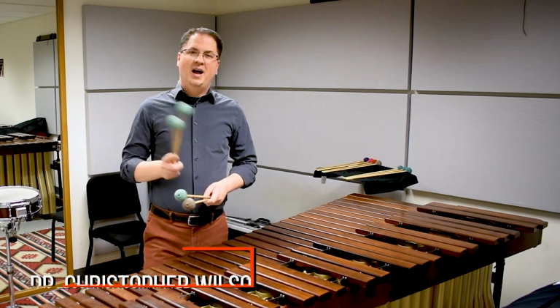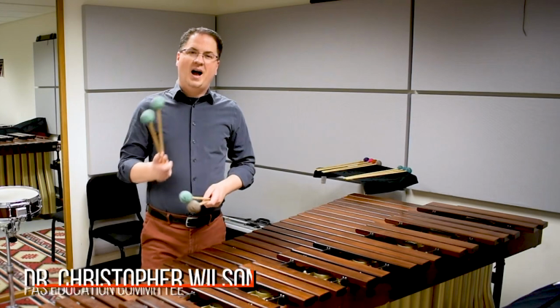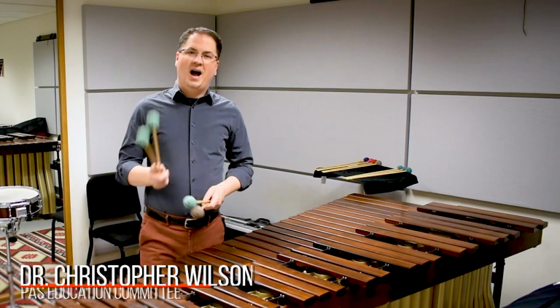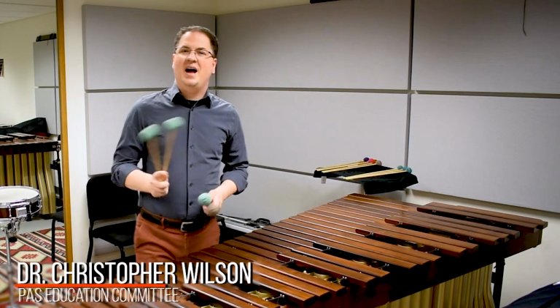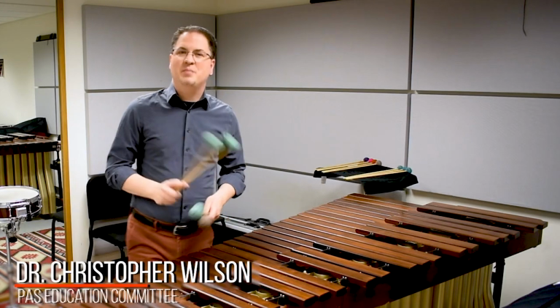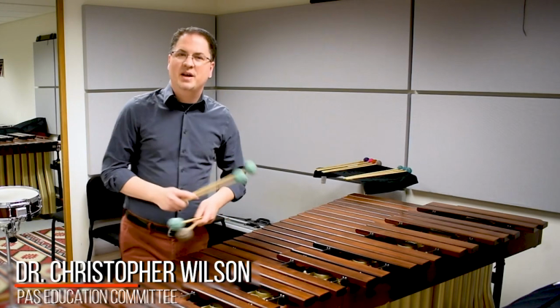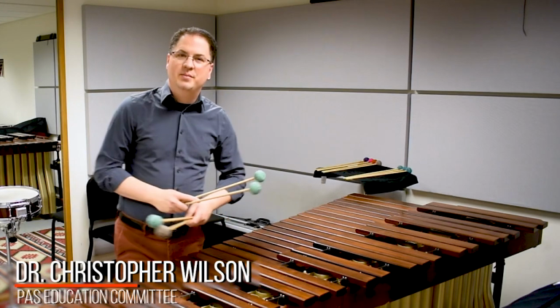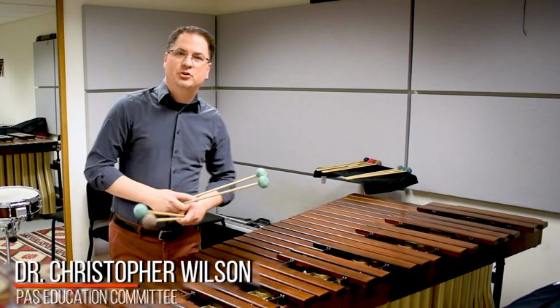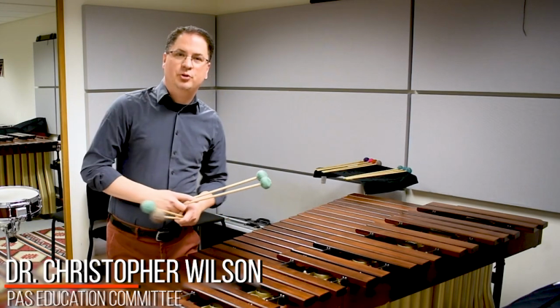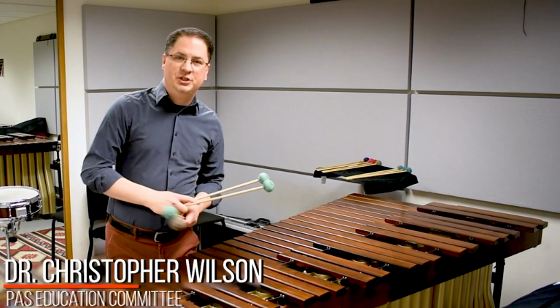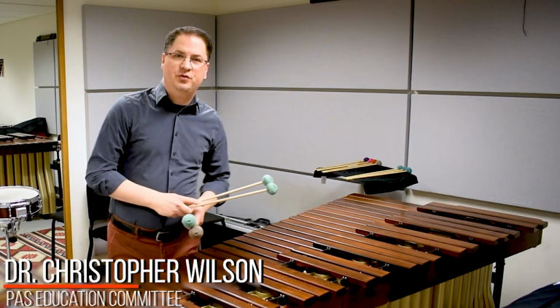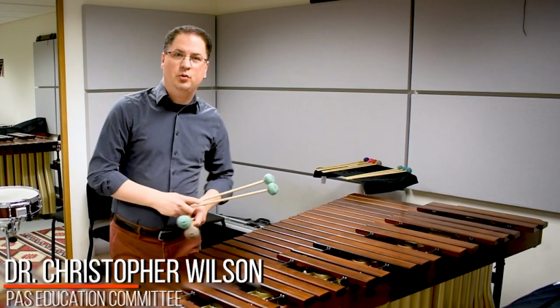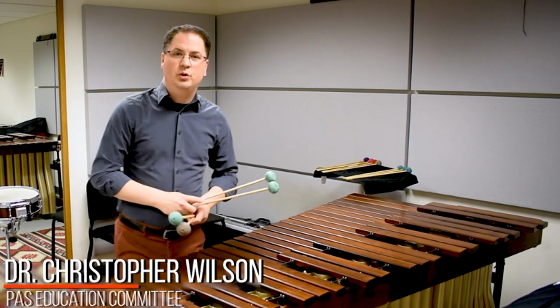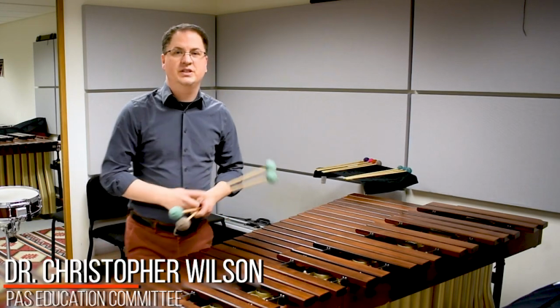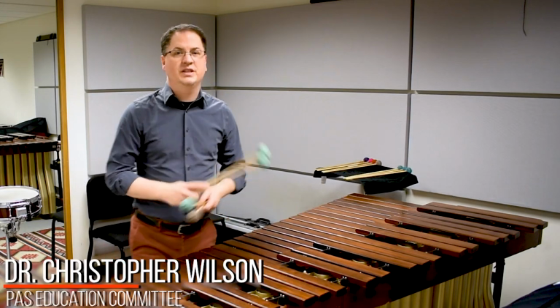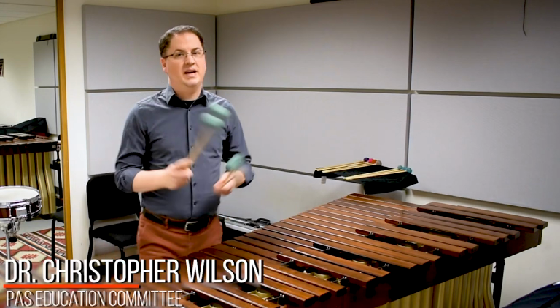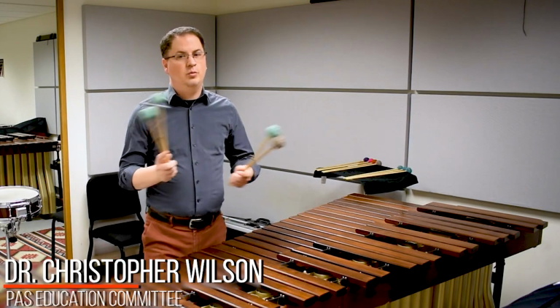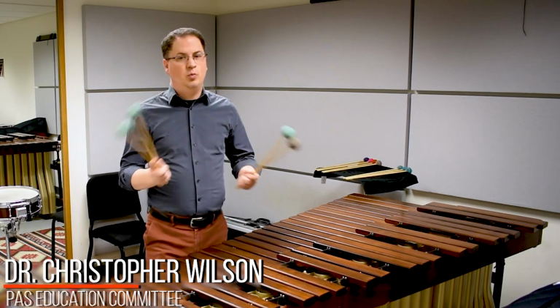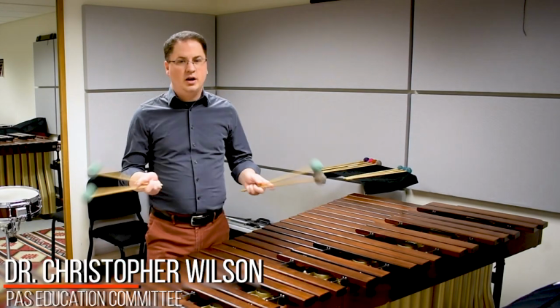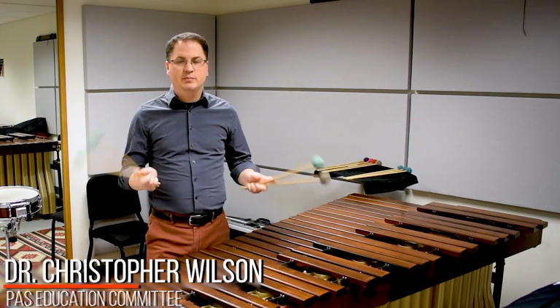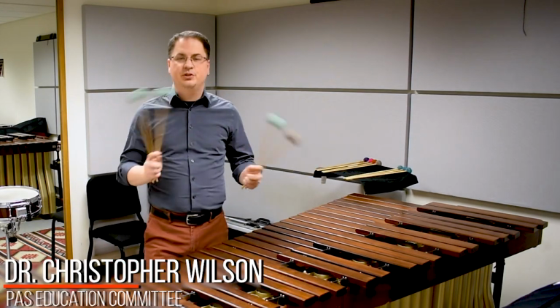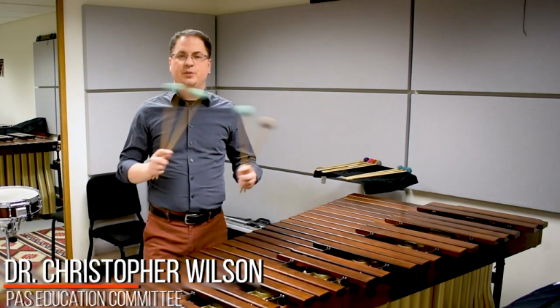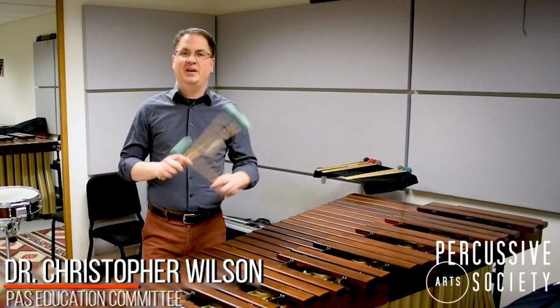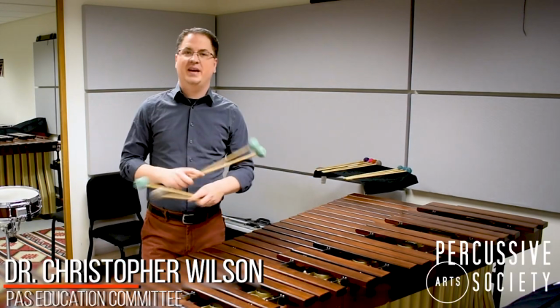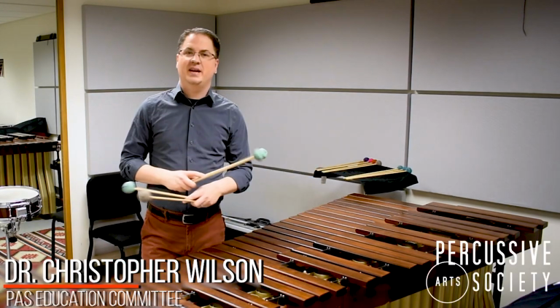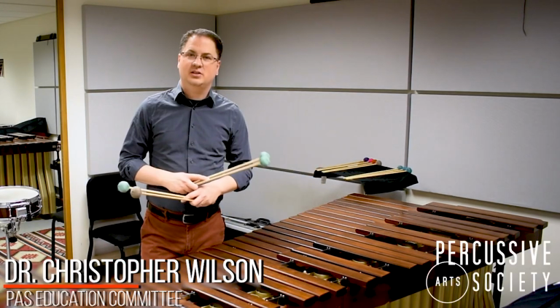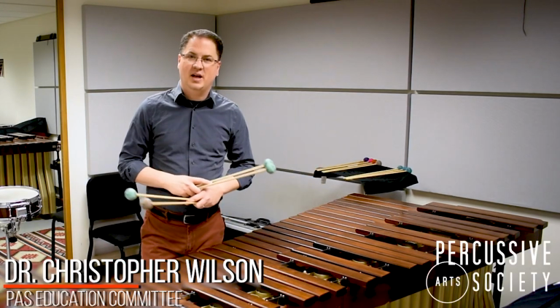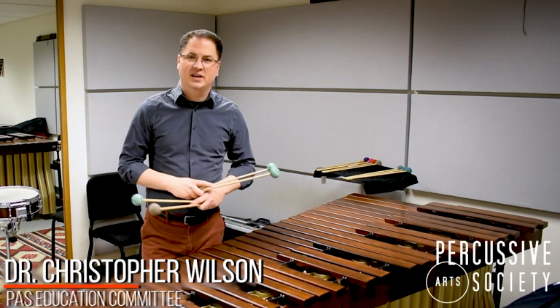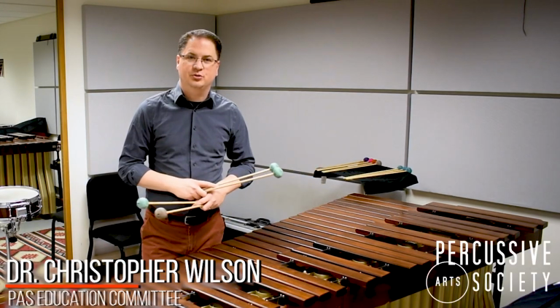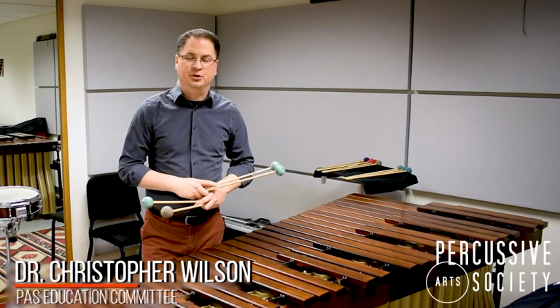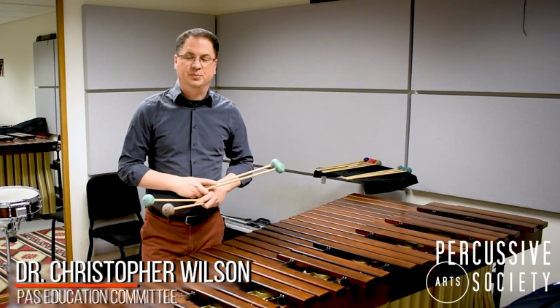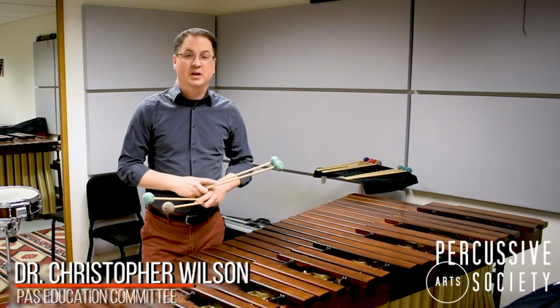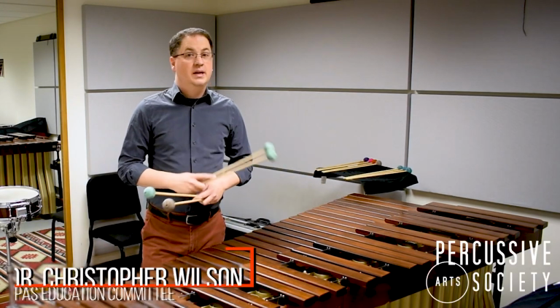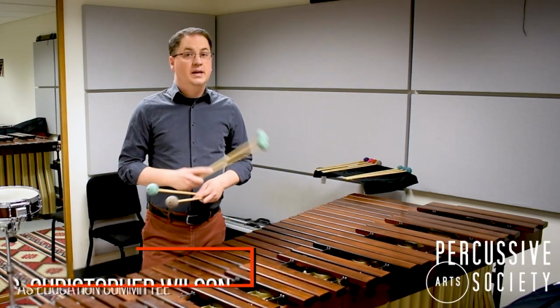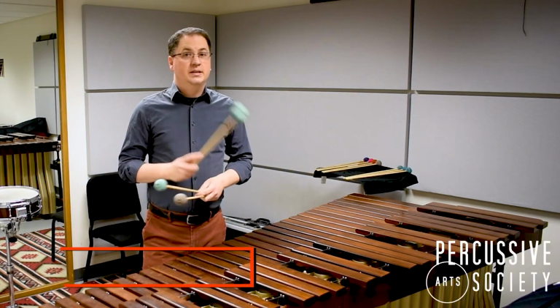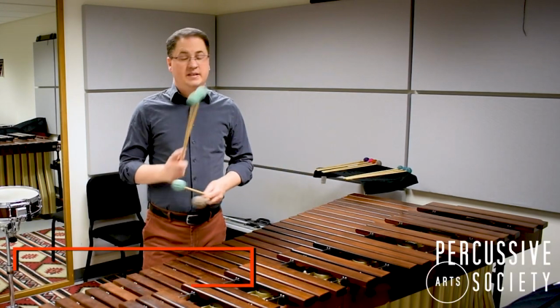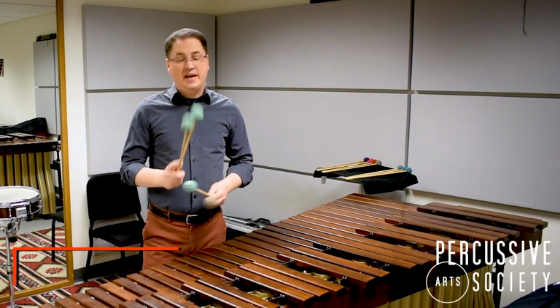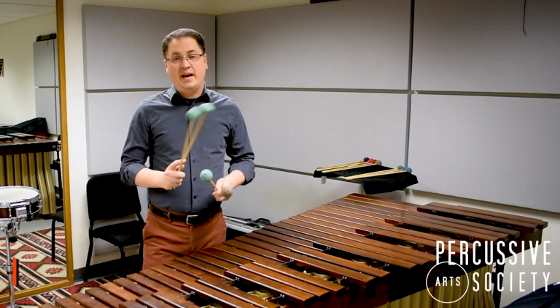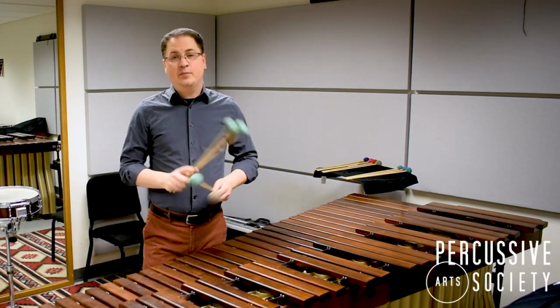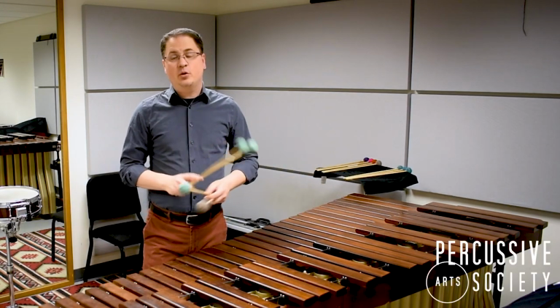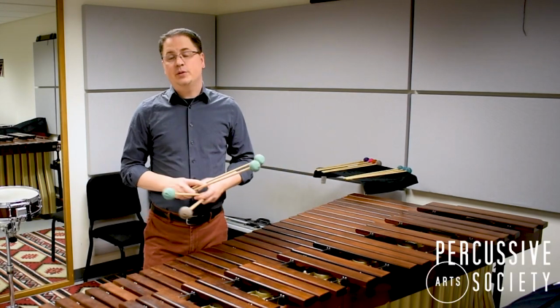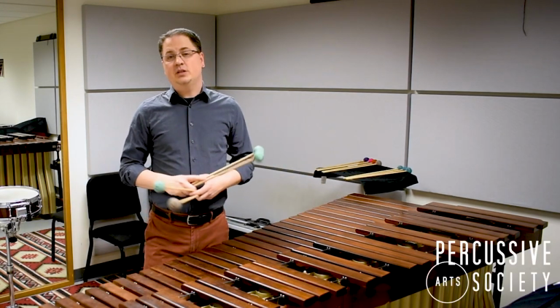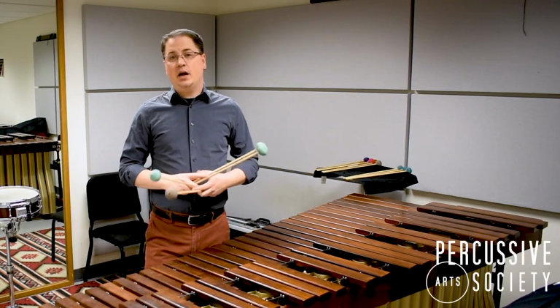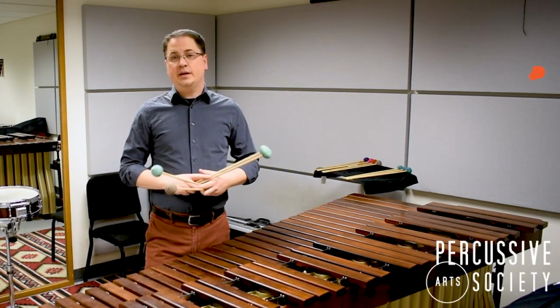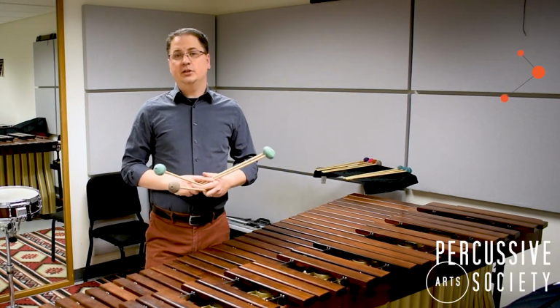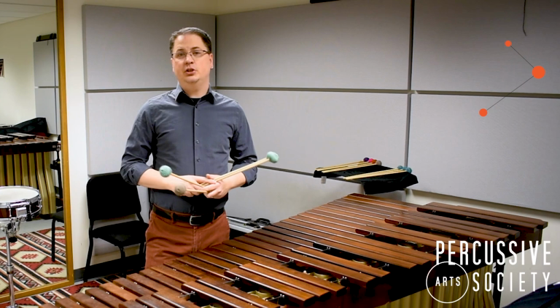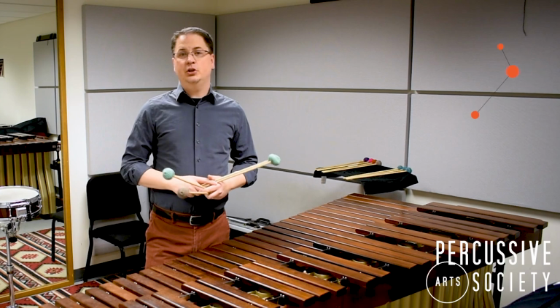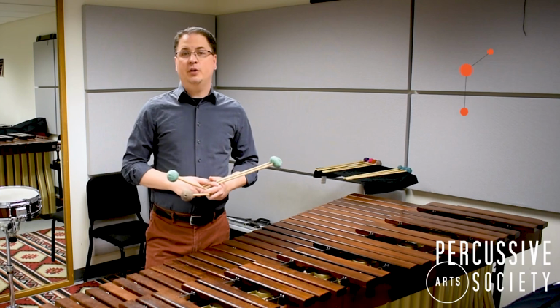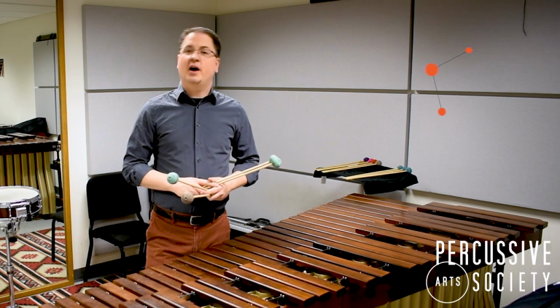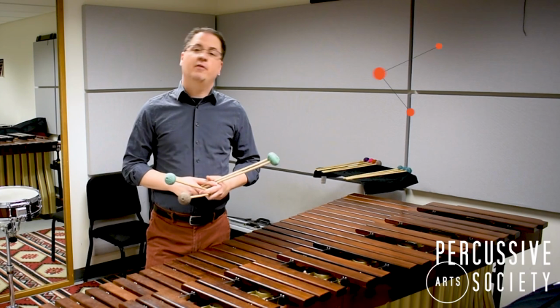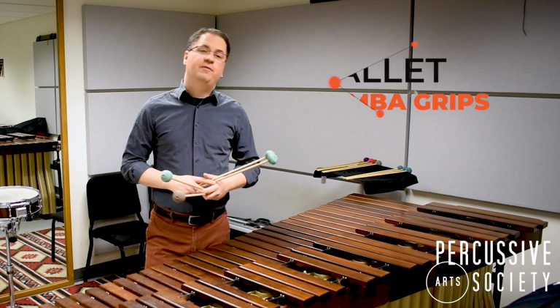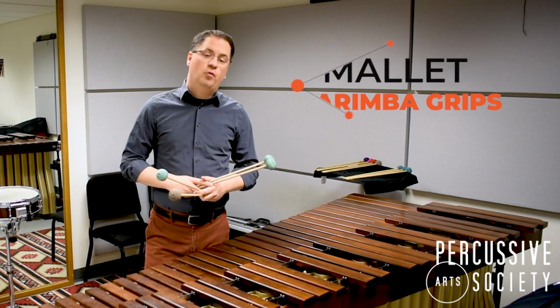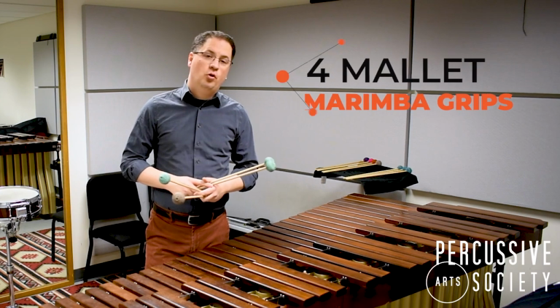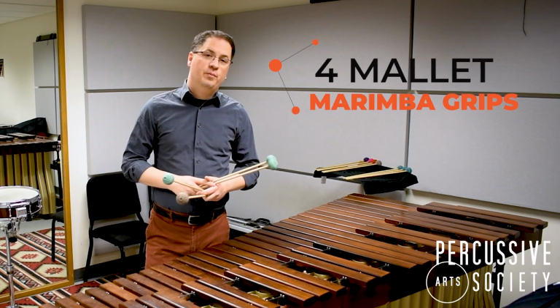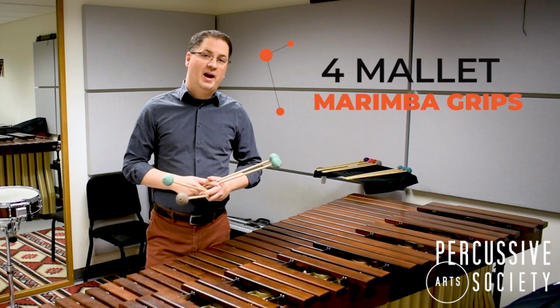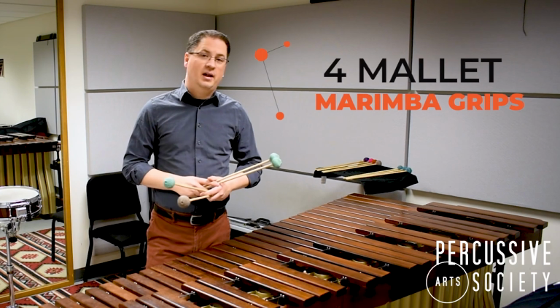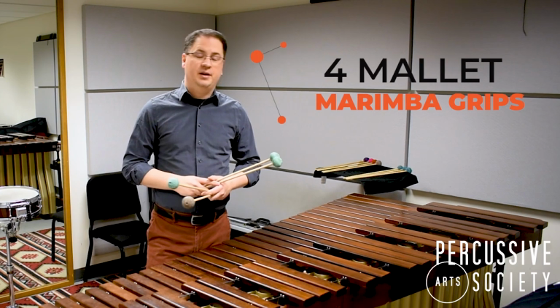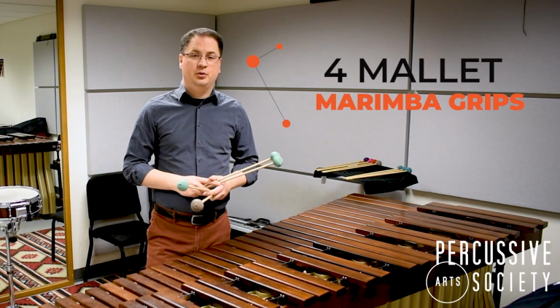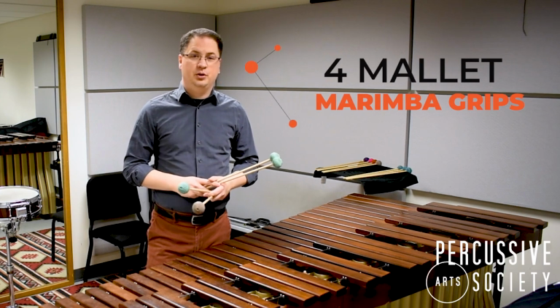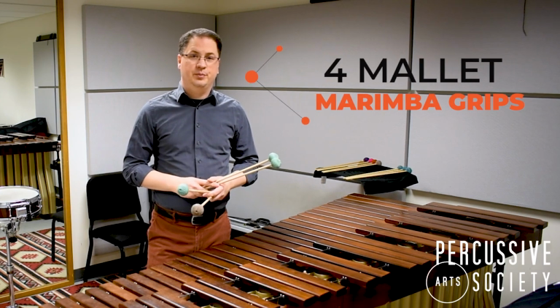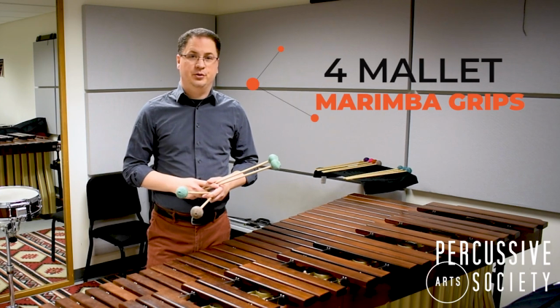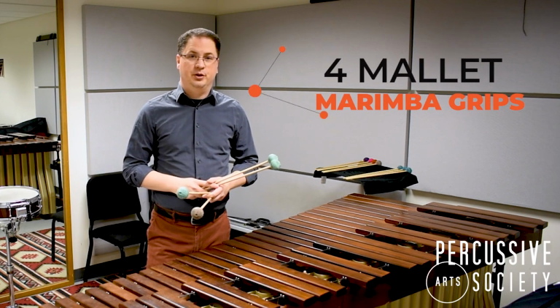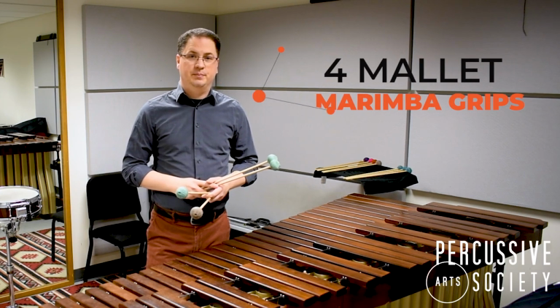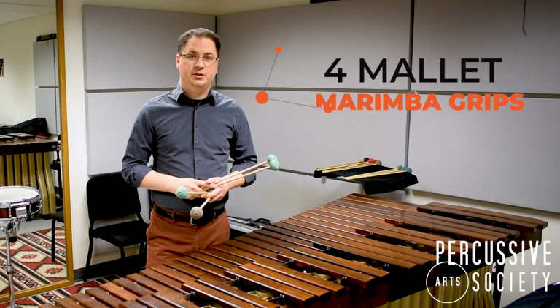Hi, my name is Christopher Wilson and welcome to the PAS Classroom. Today I'm going to be talking to you about four mallet marimba grips.